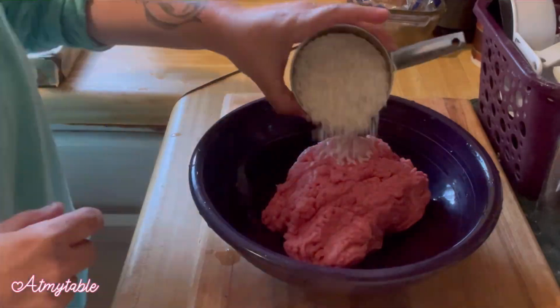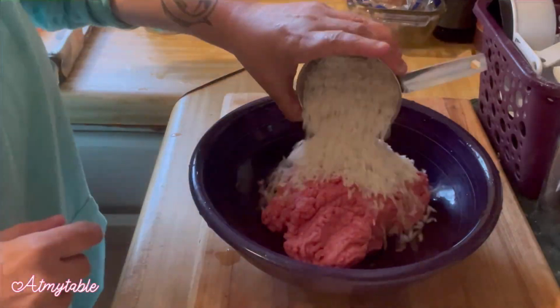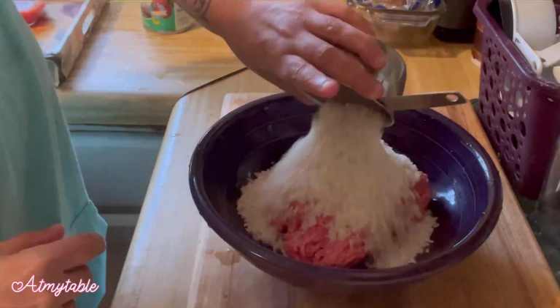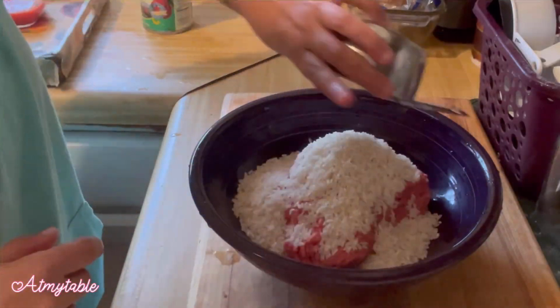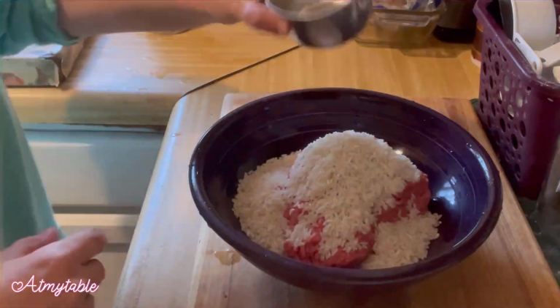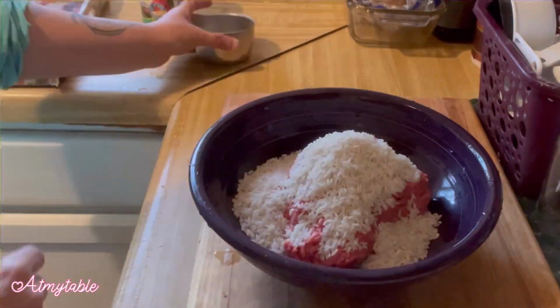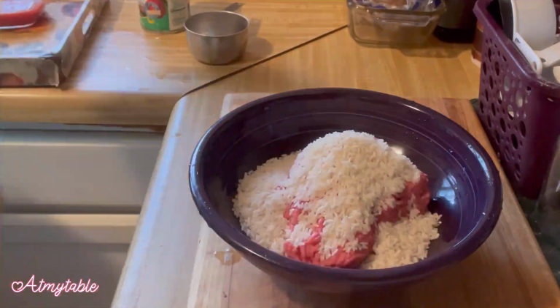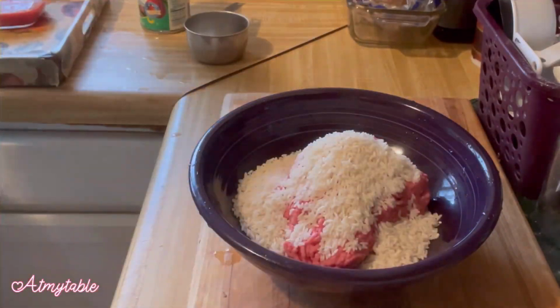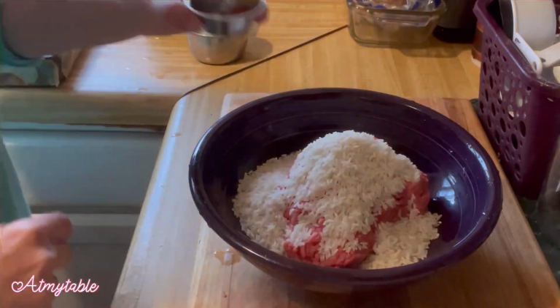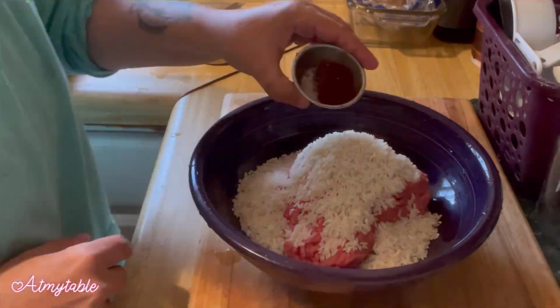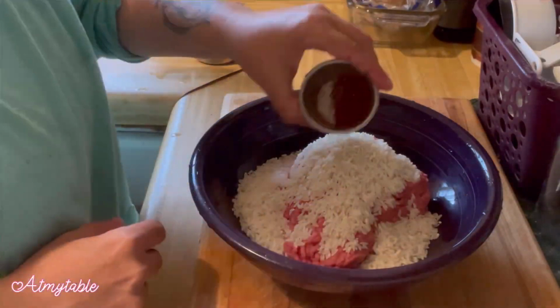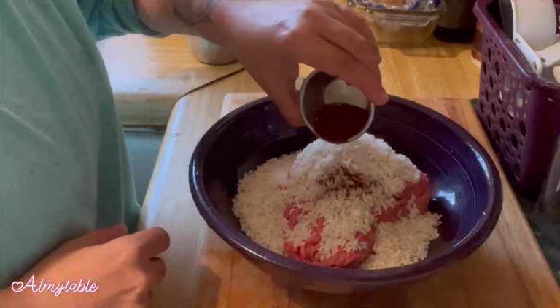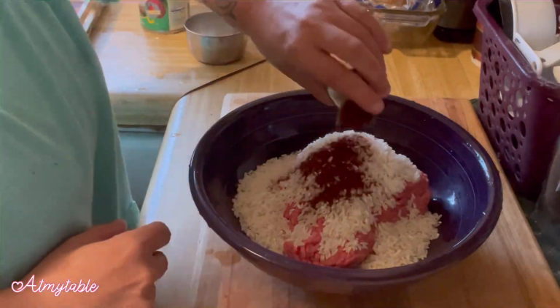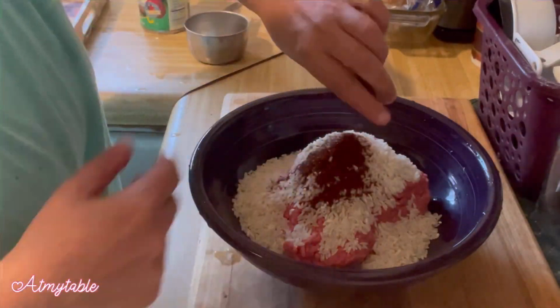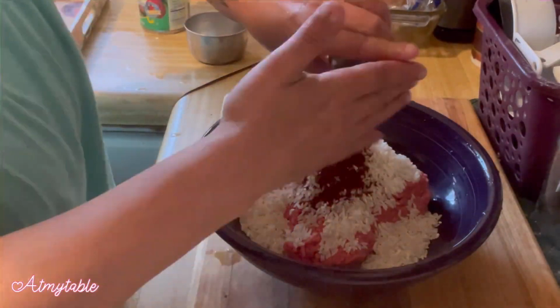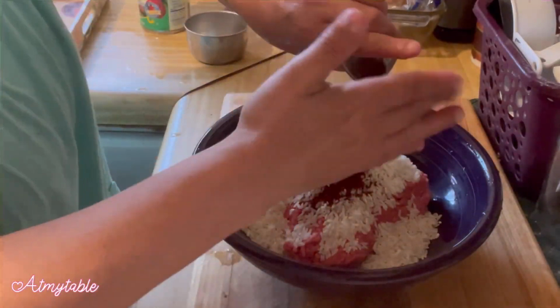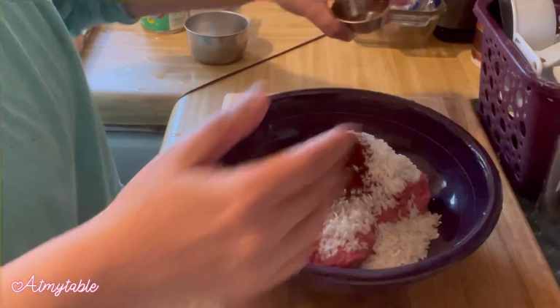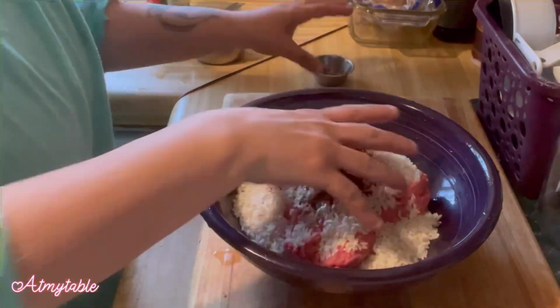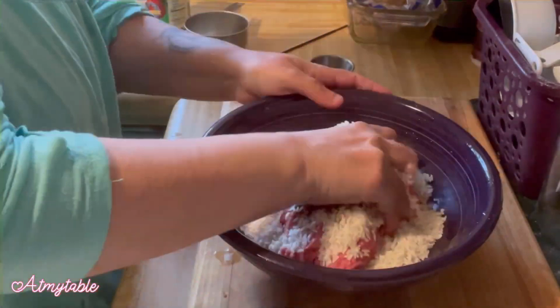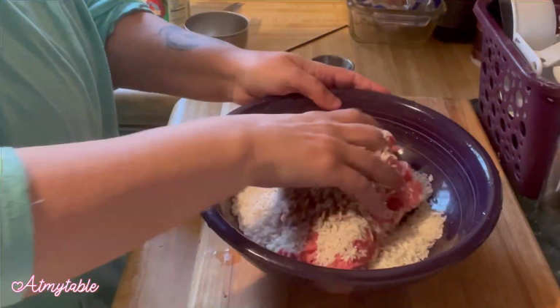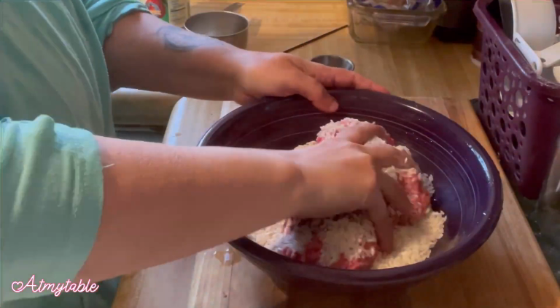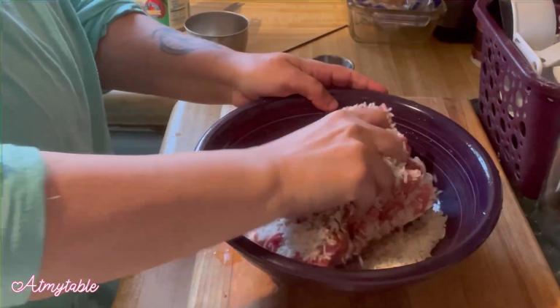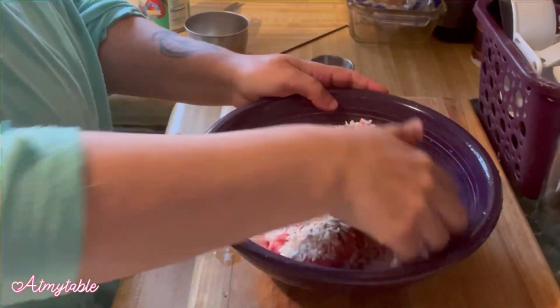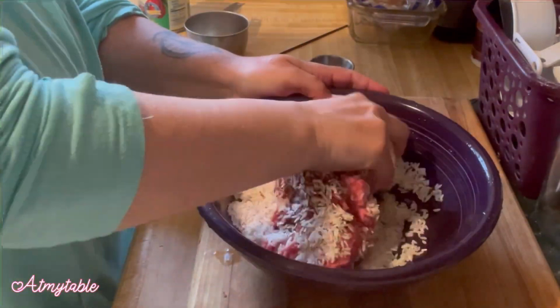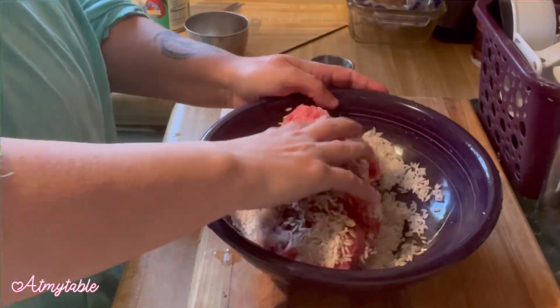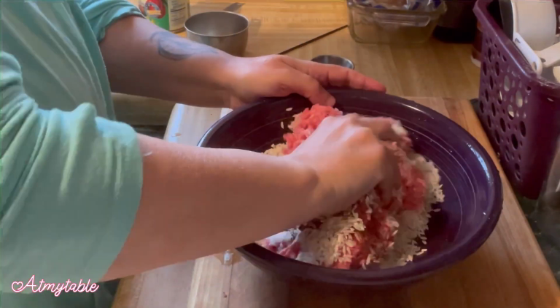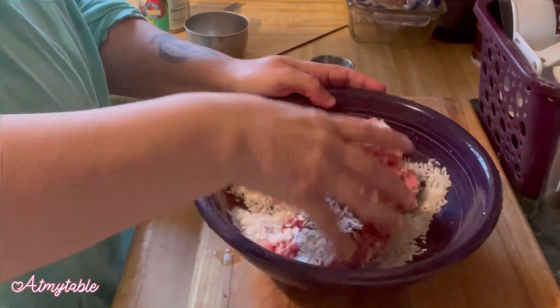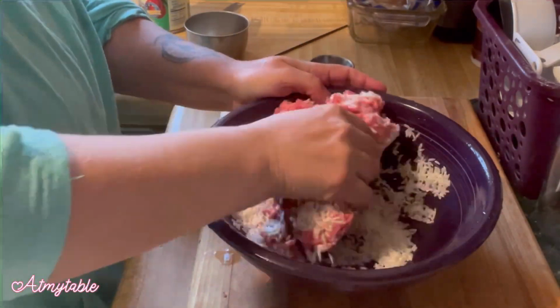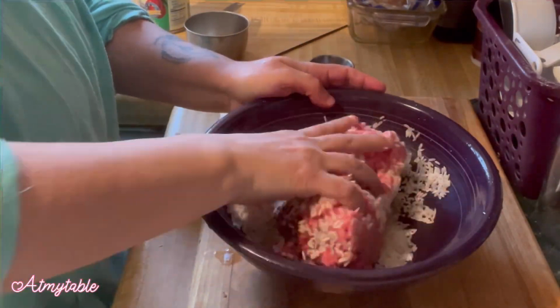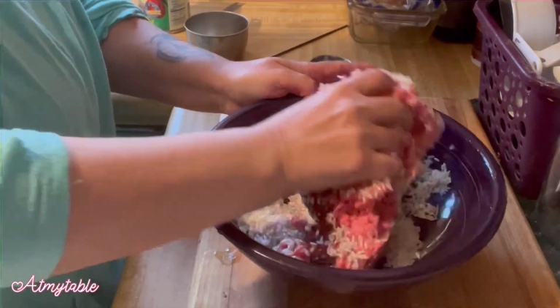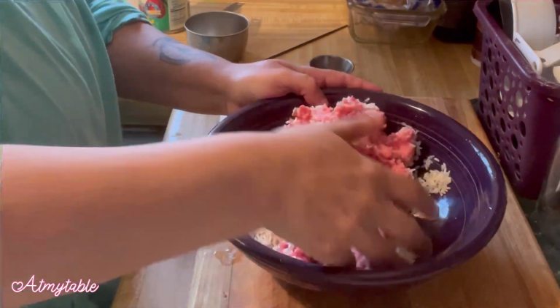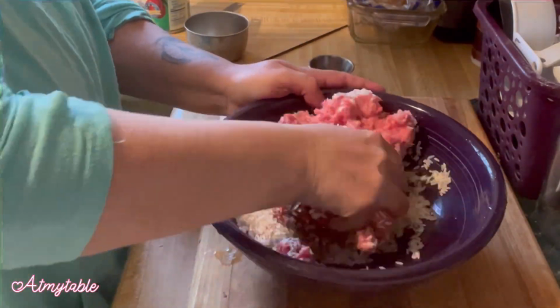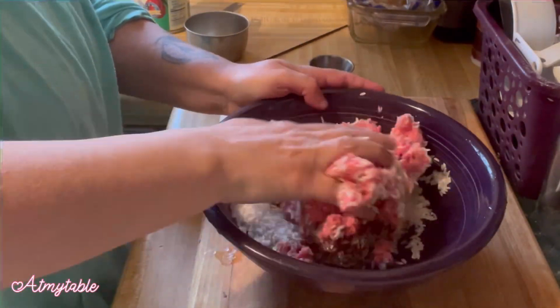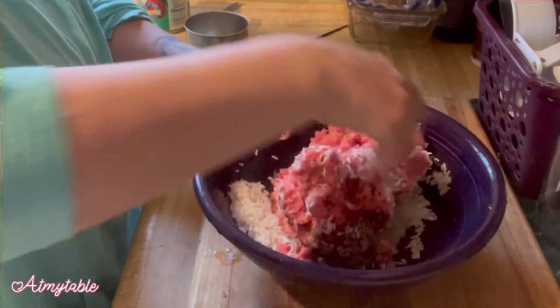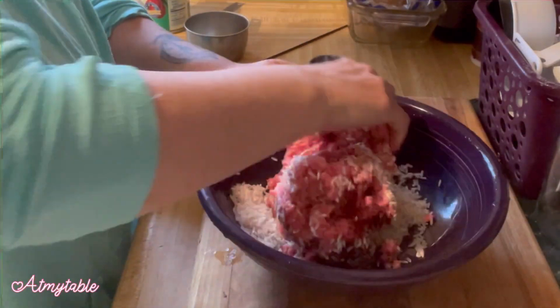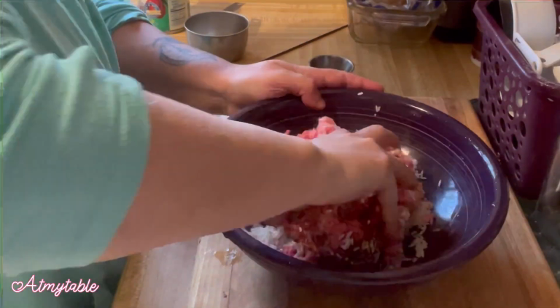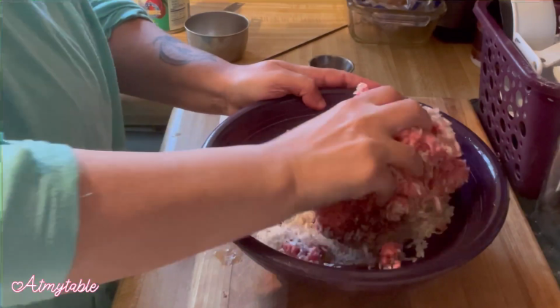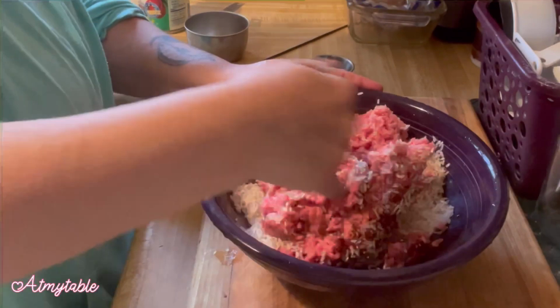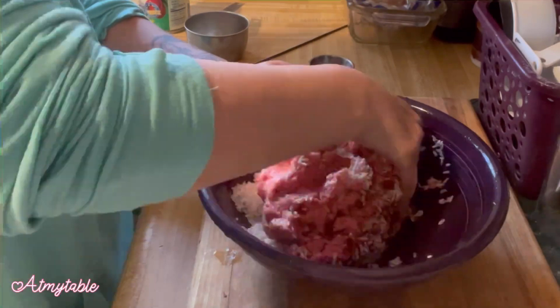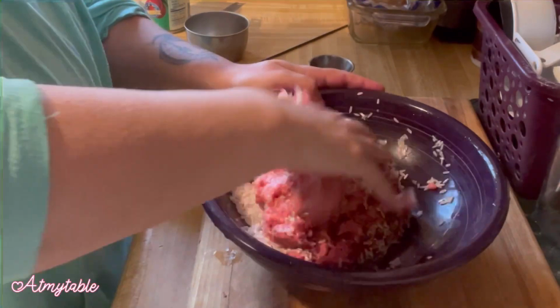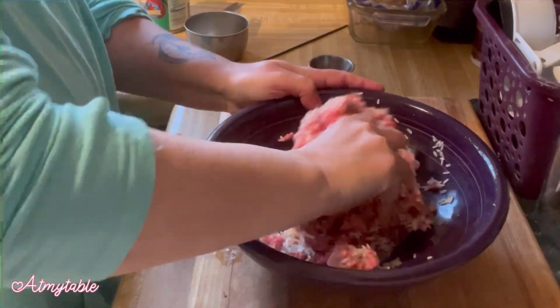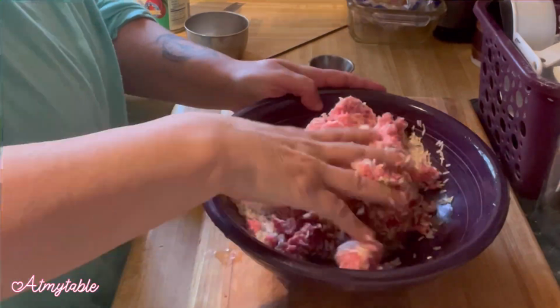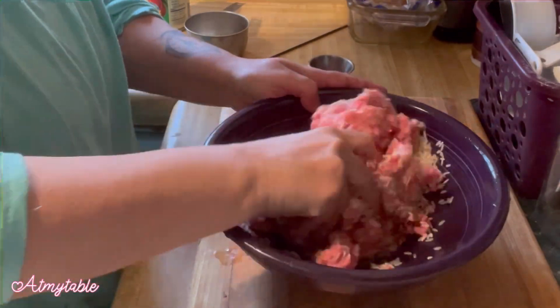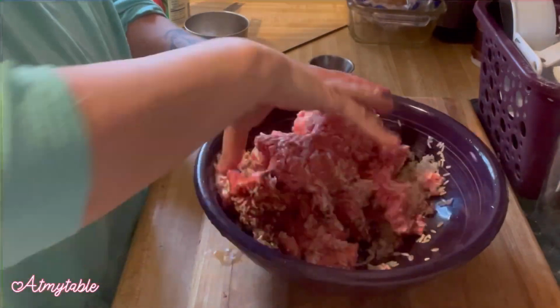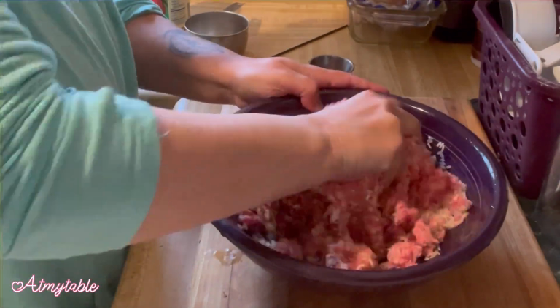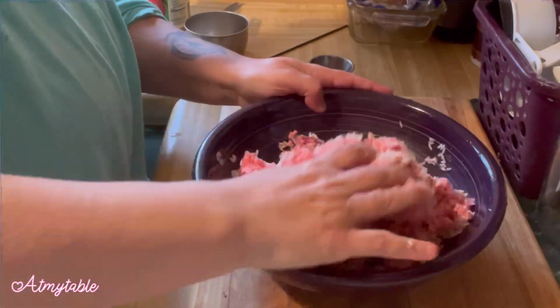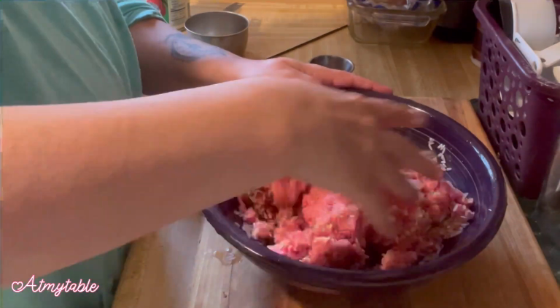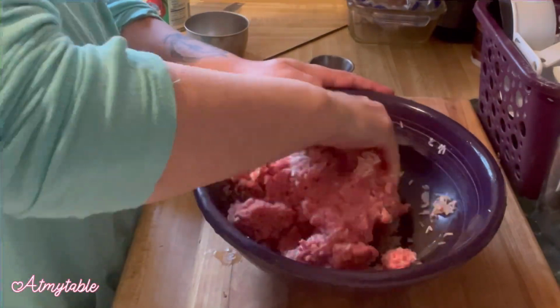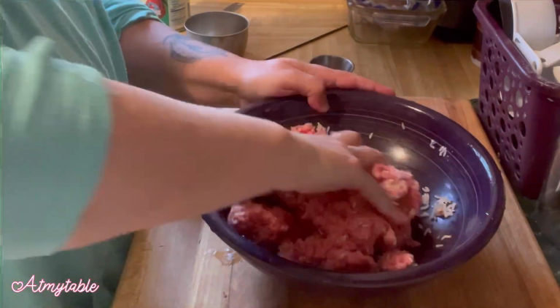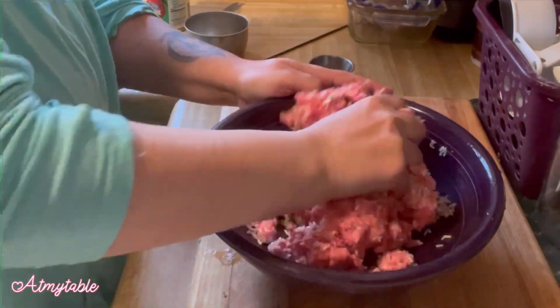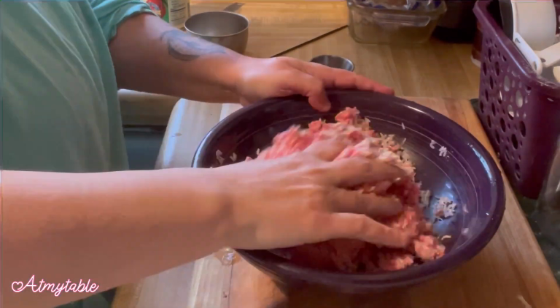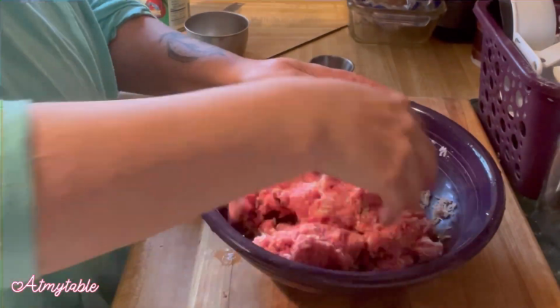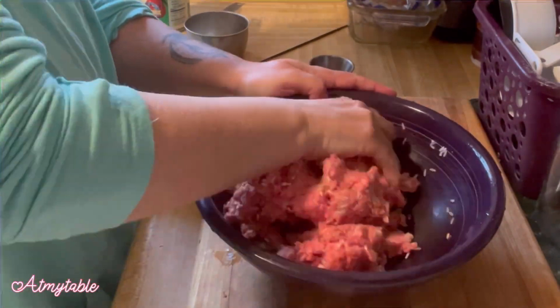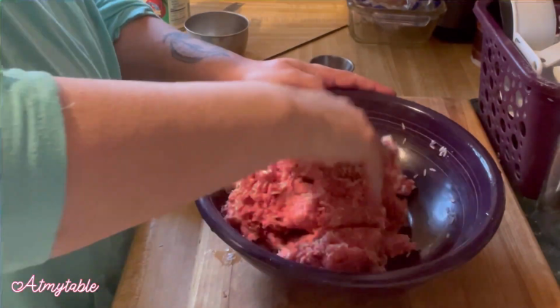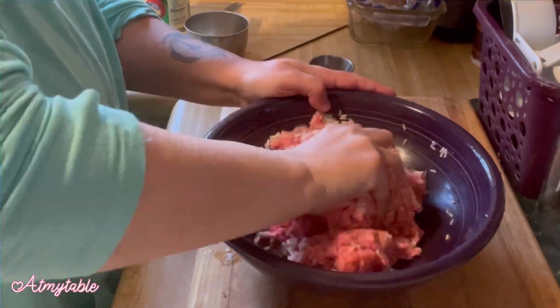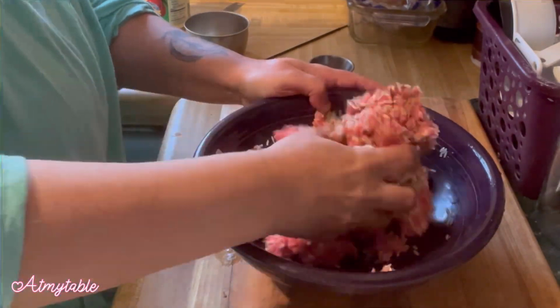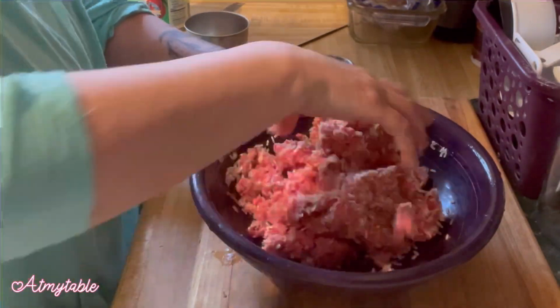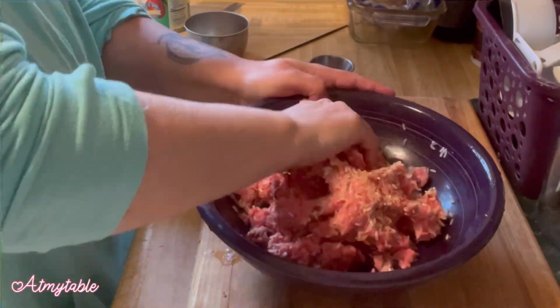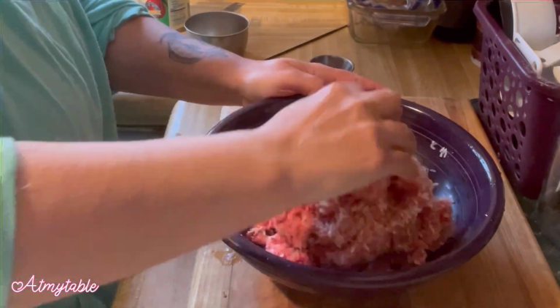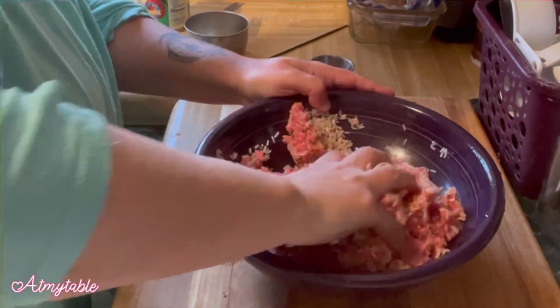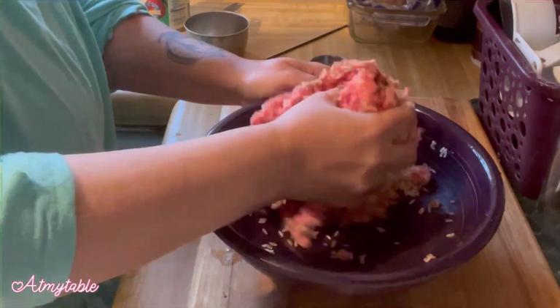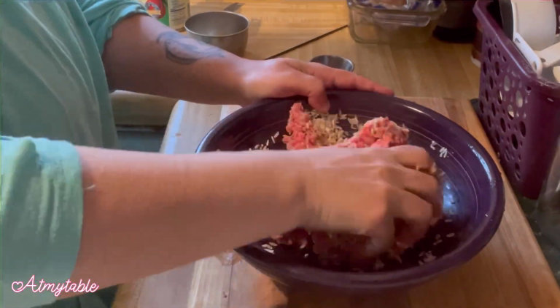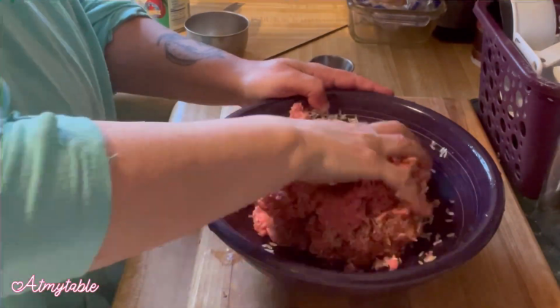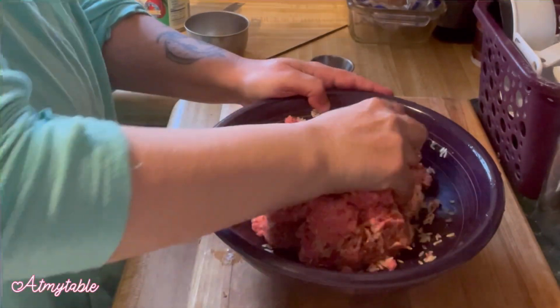Combine your ground beef, rice, chili powder if you're using it, and salt and pepper. Mix that well.